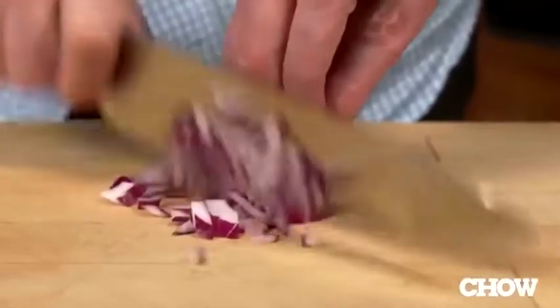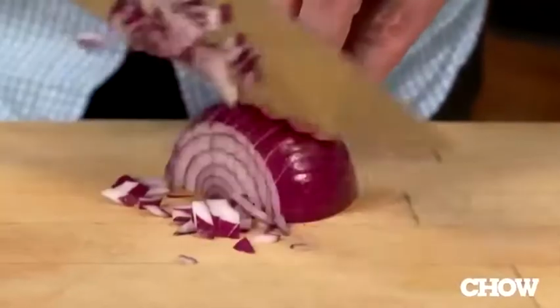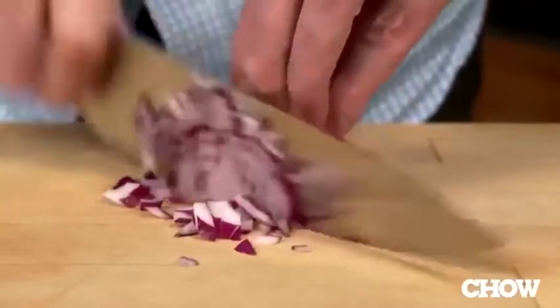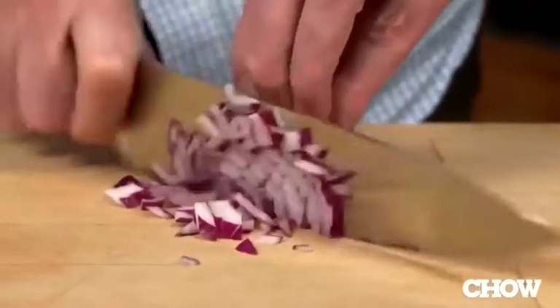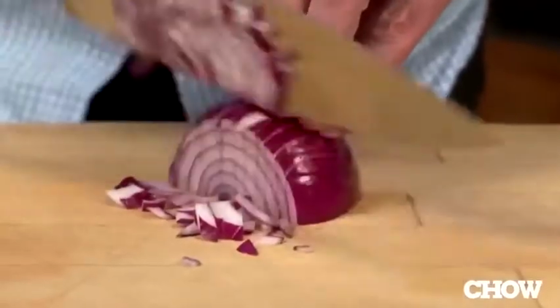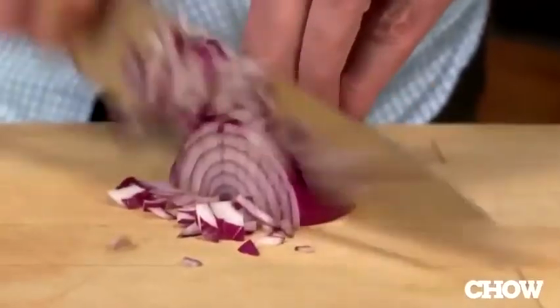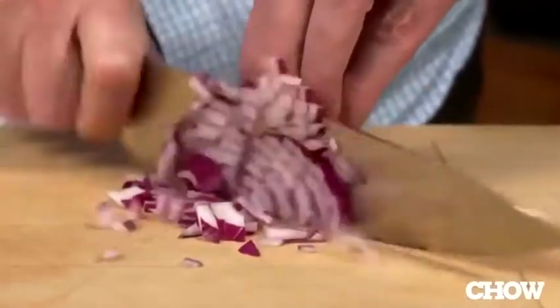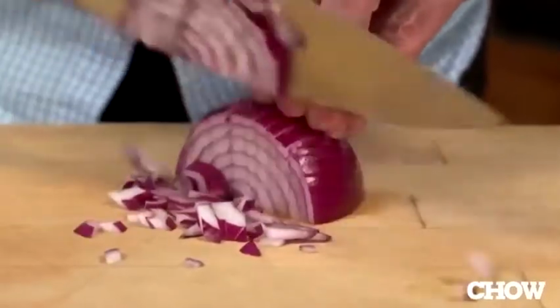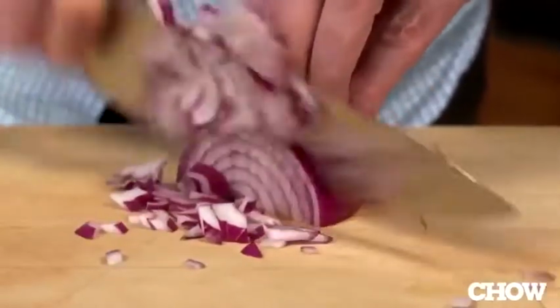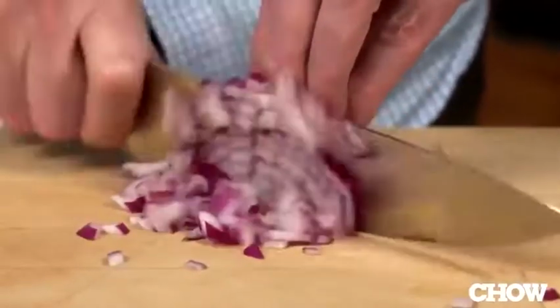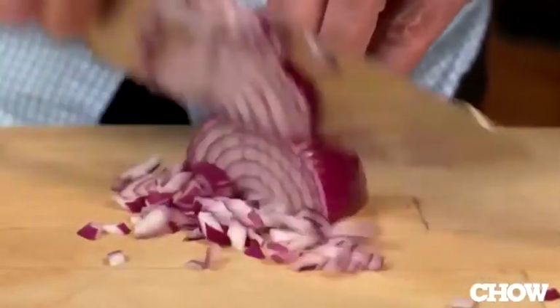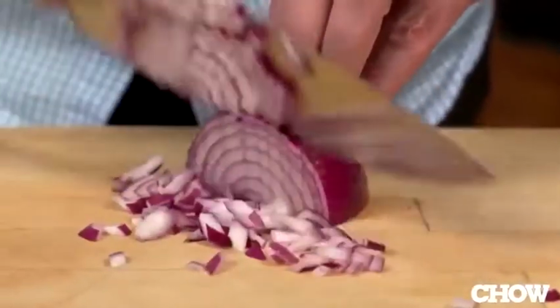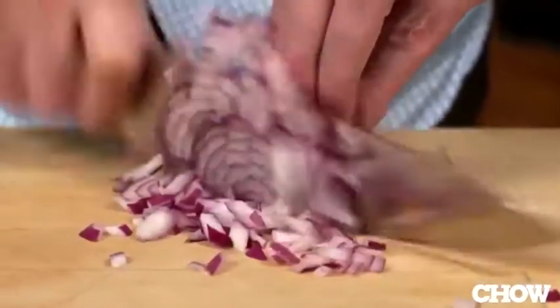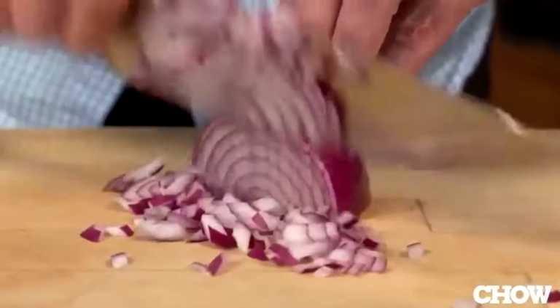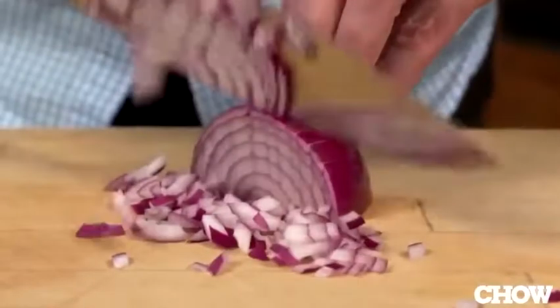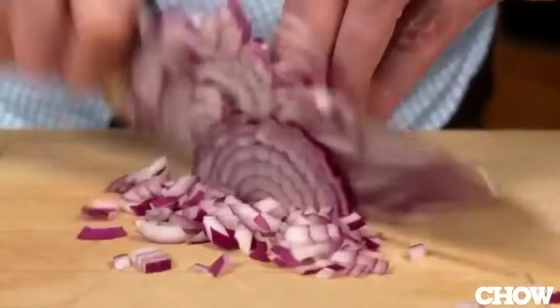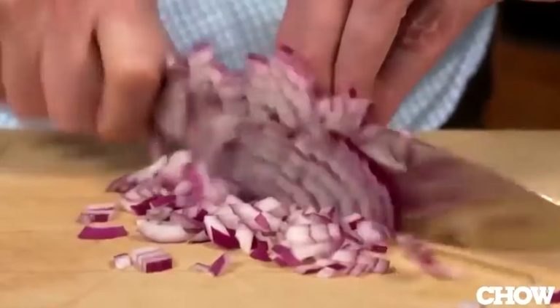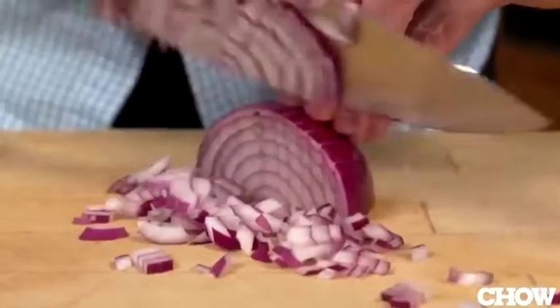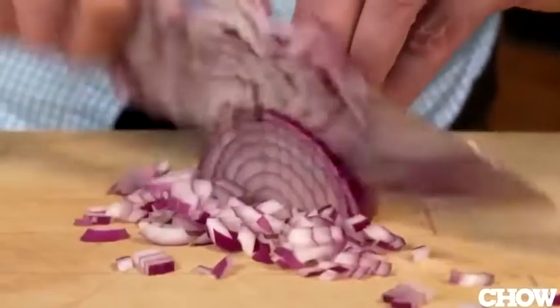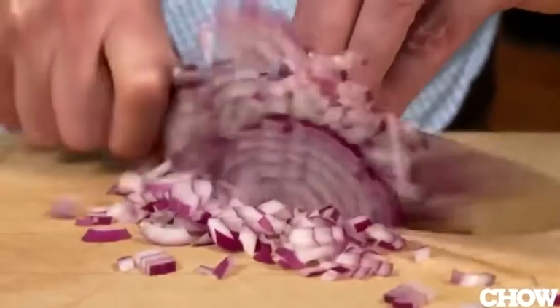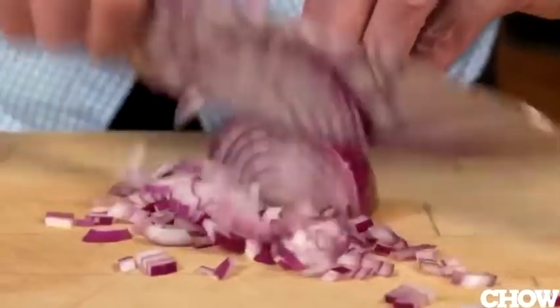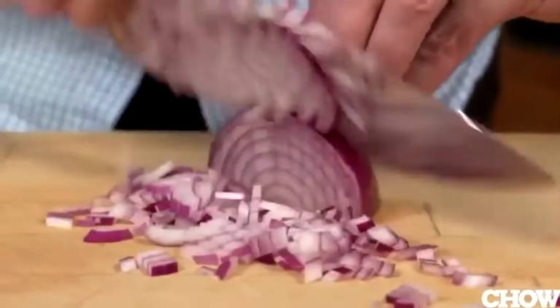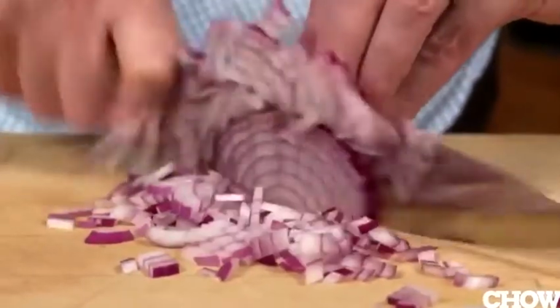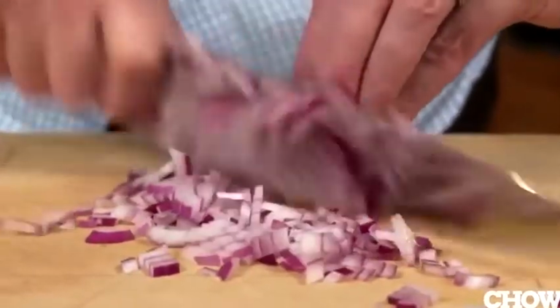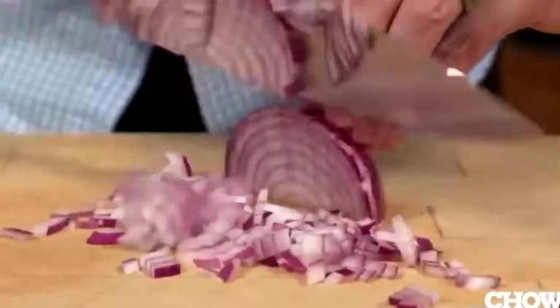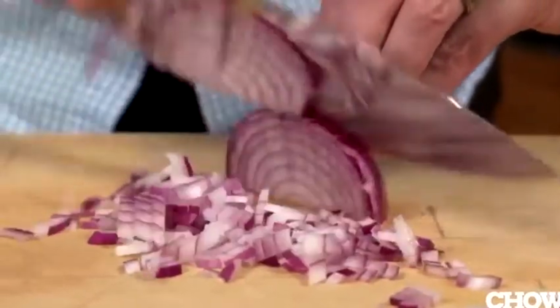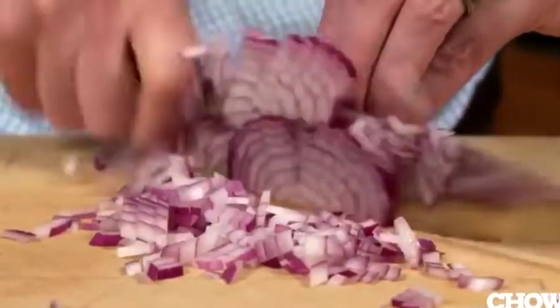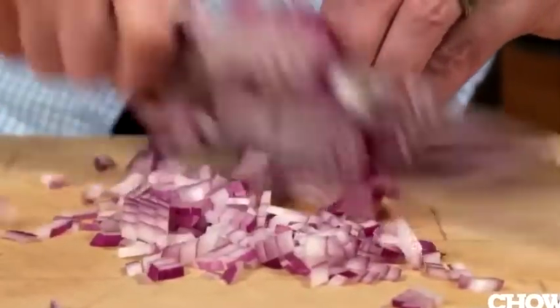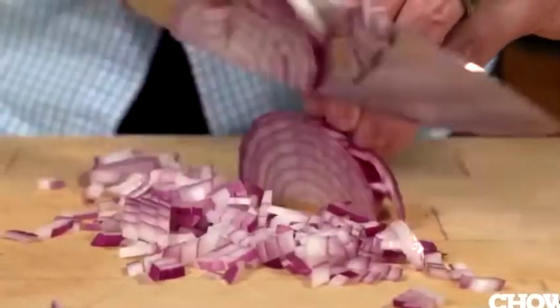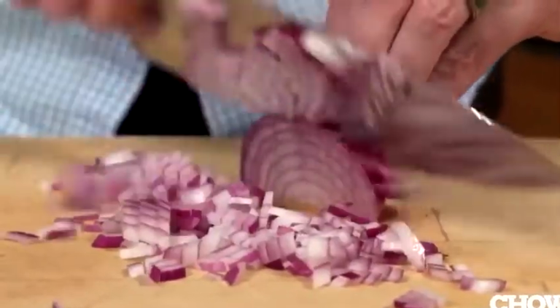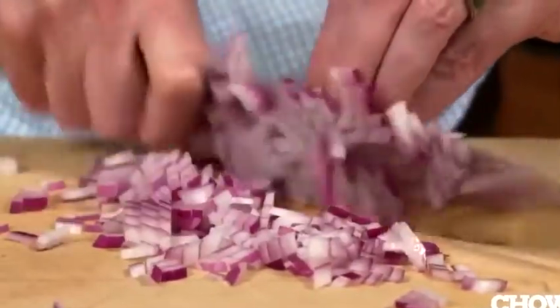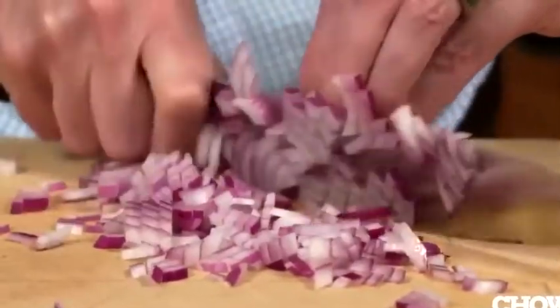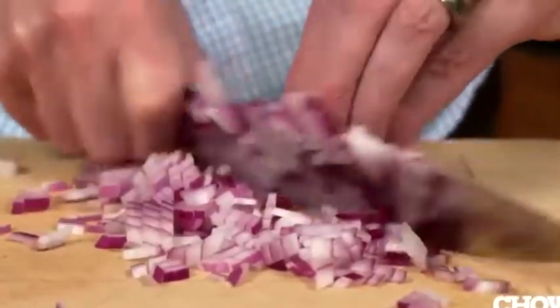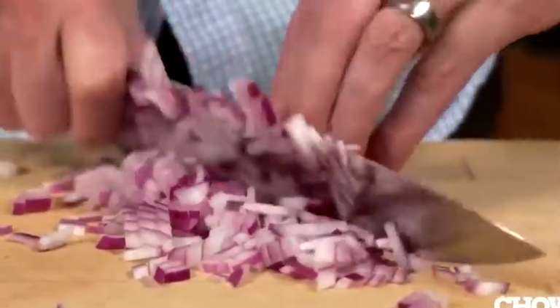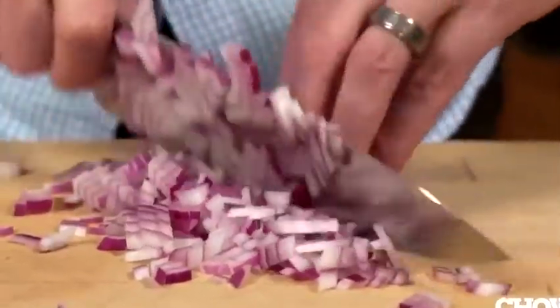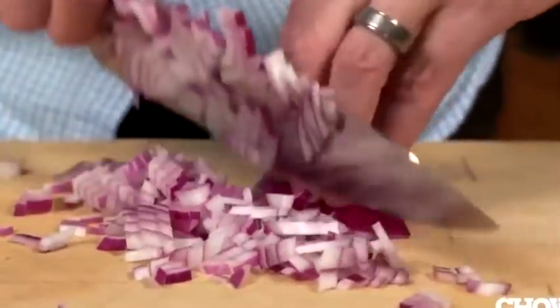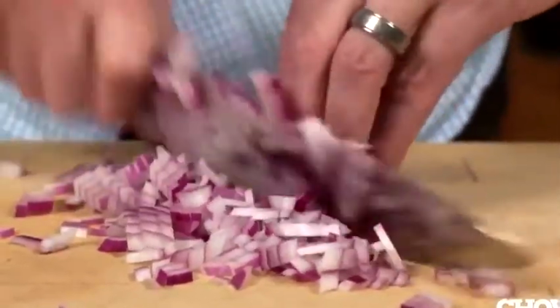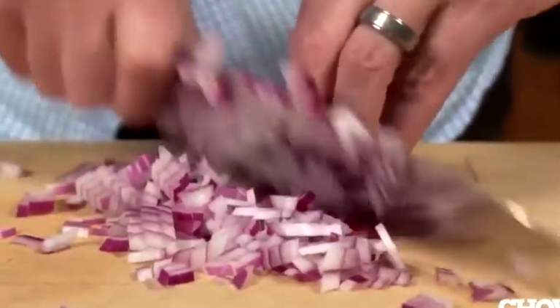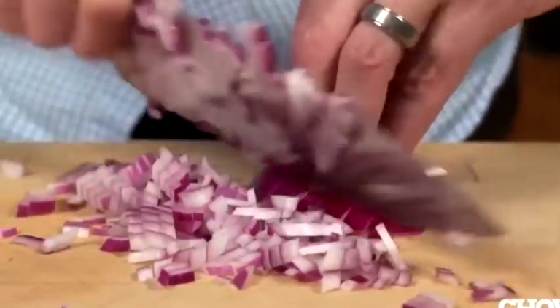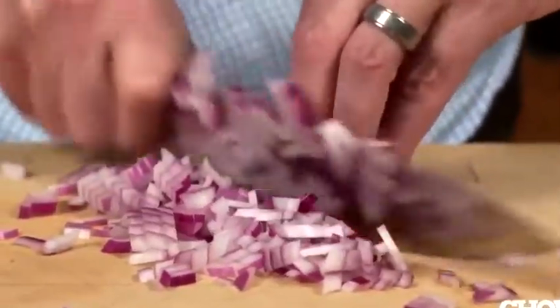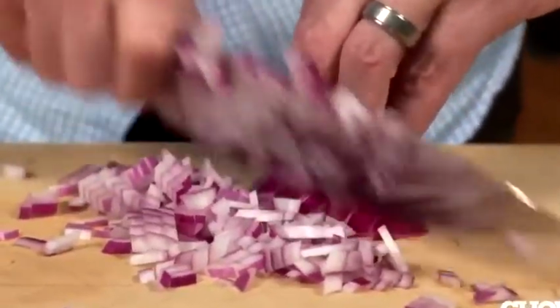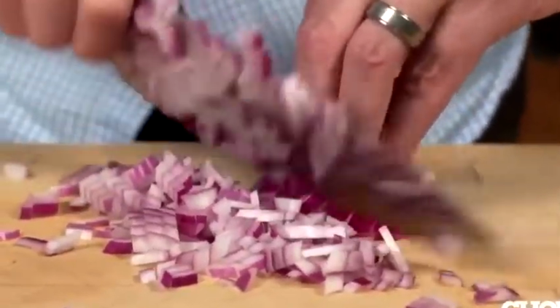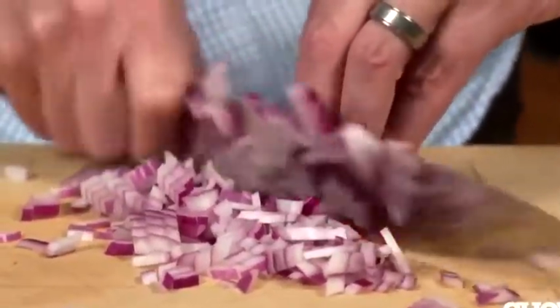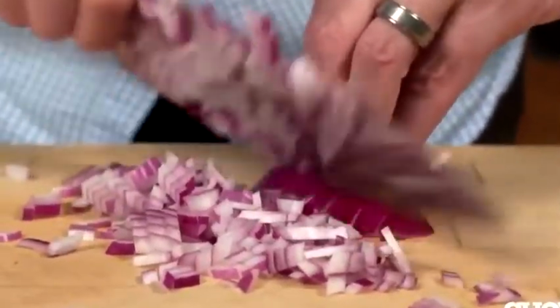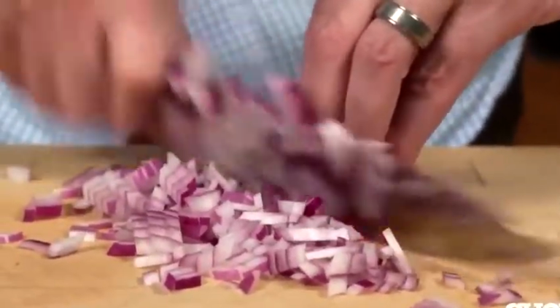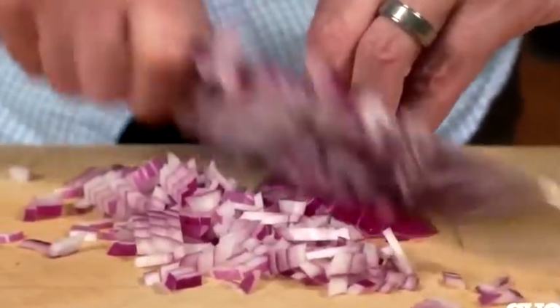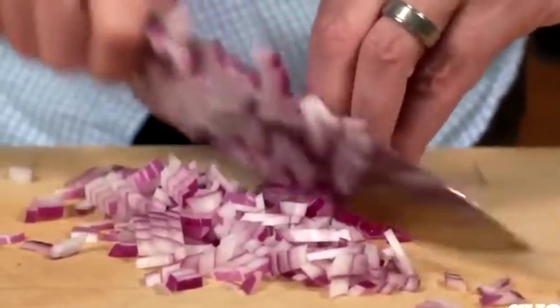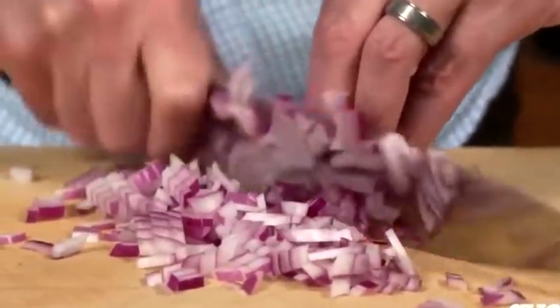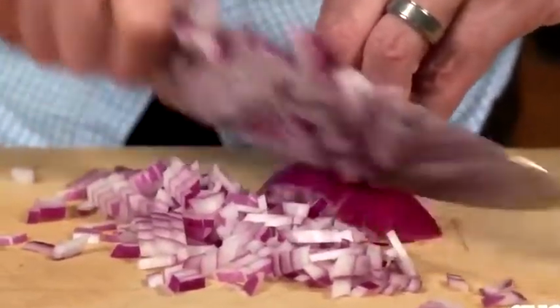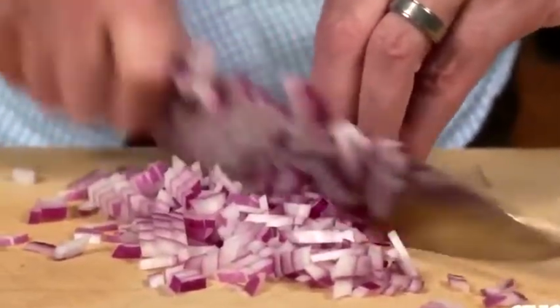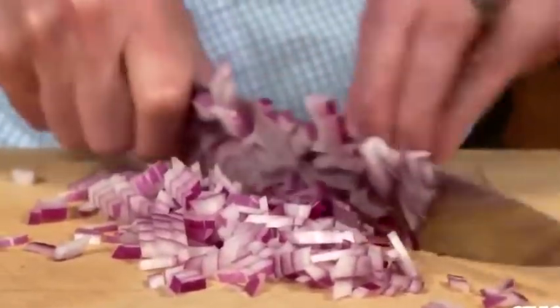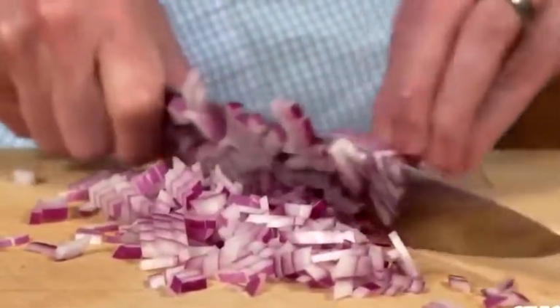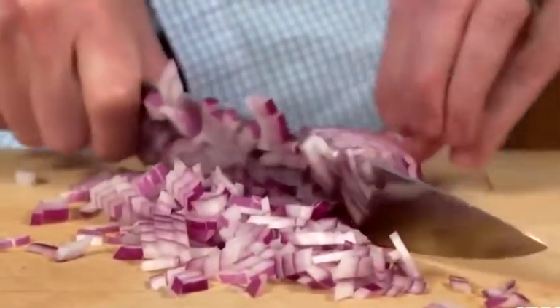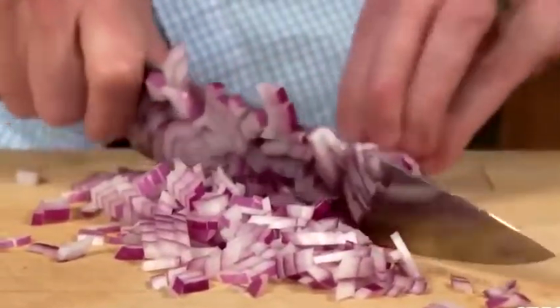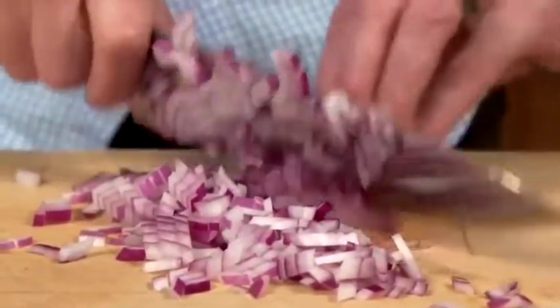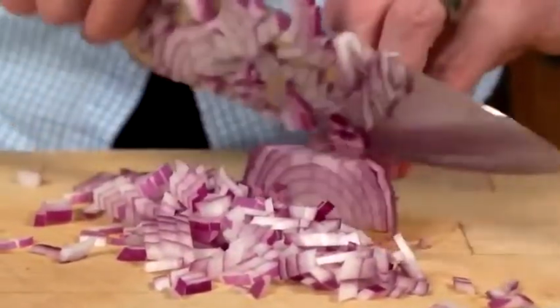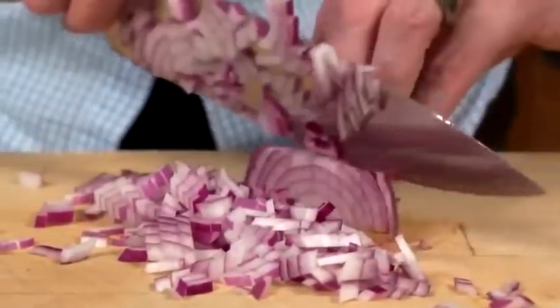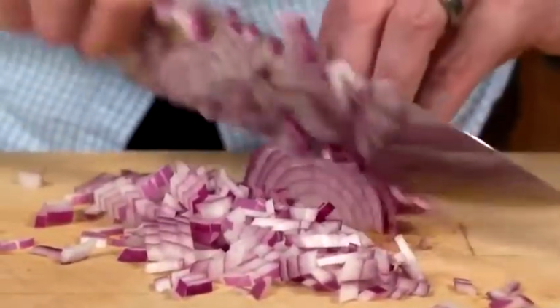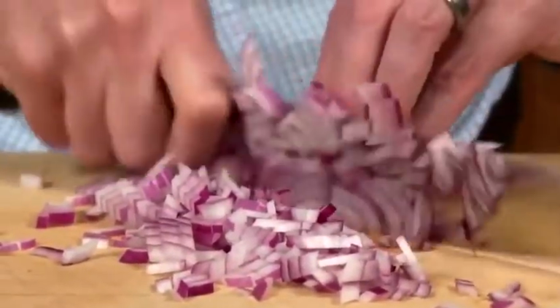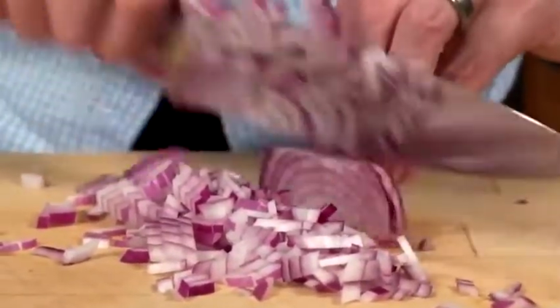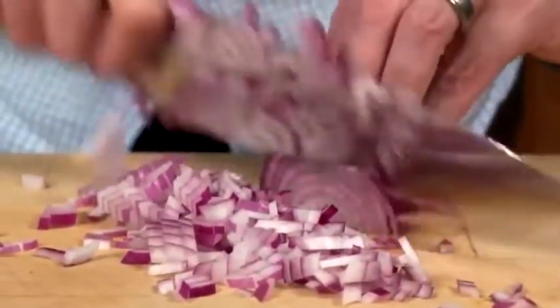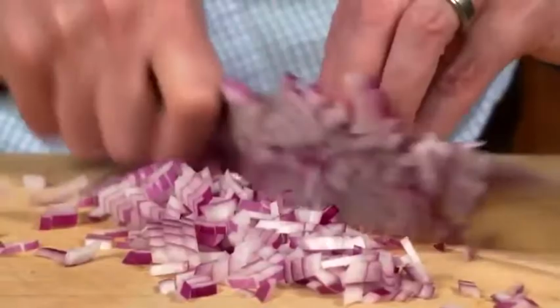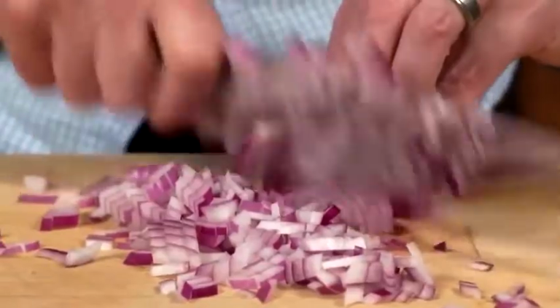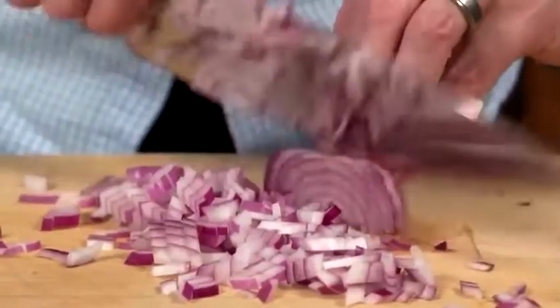The eight-inch chef's knife has really good balance. It makes quick work of onions. This is definitely a knife you'll use every time you cook.